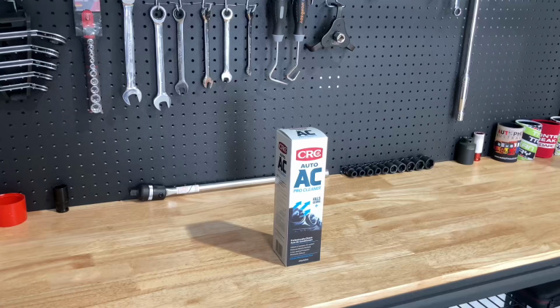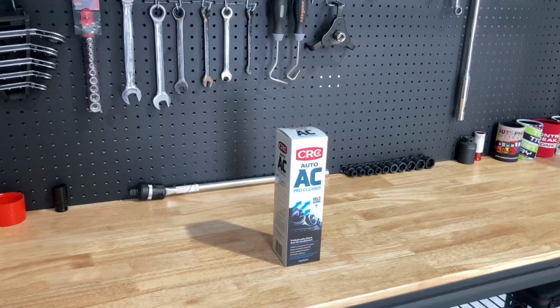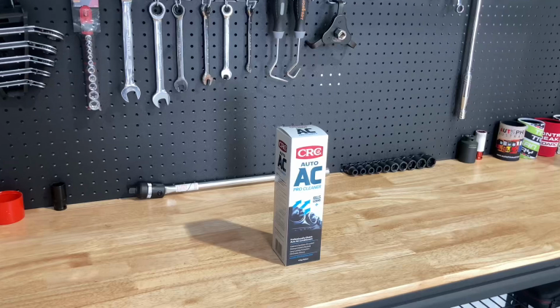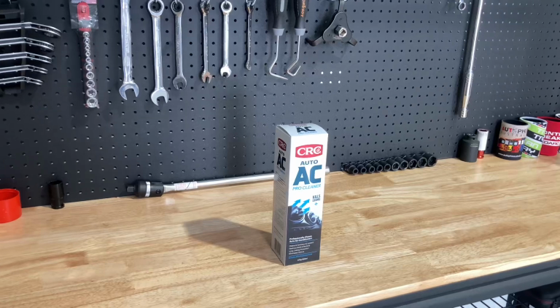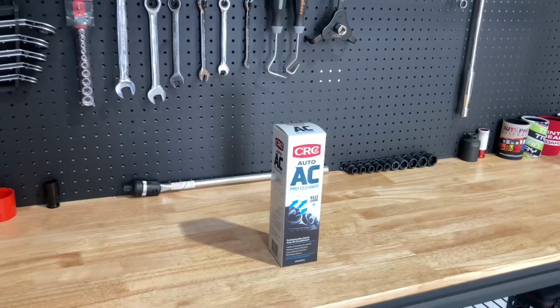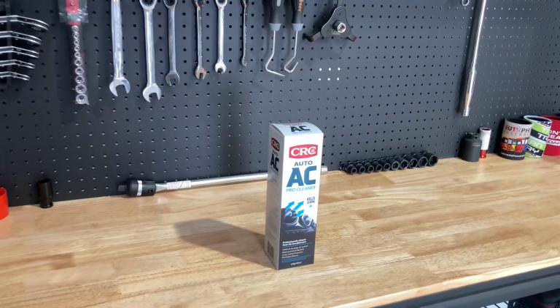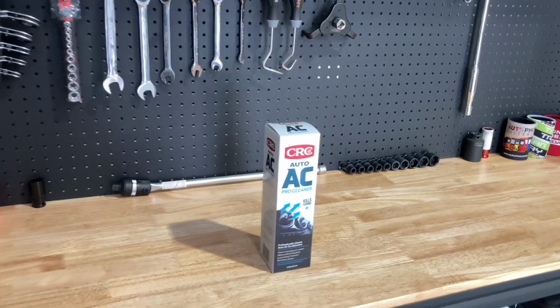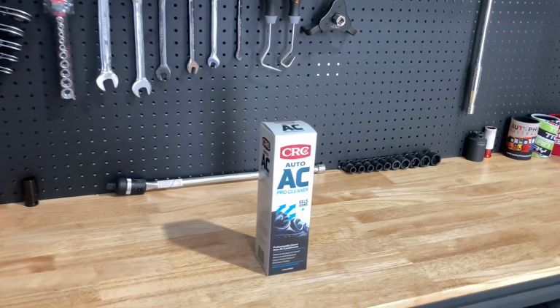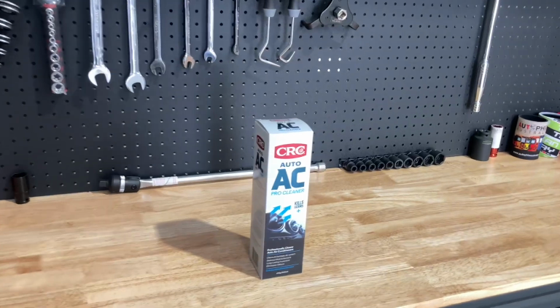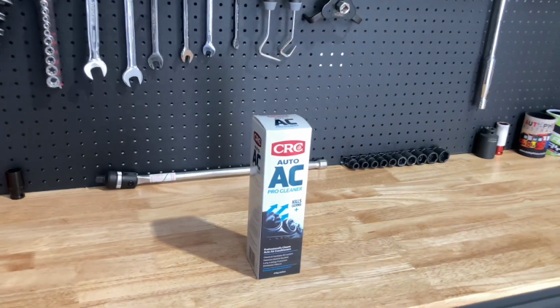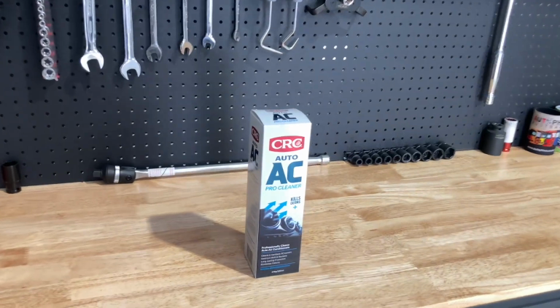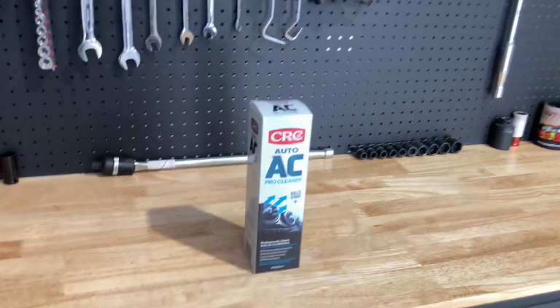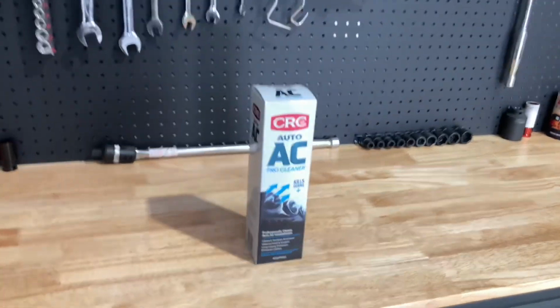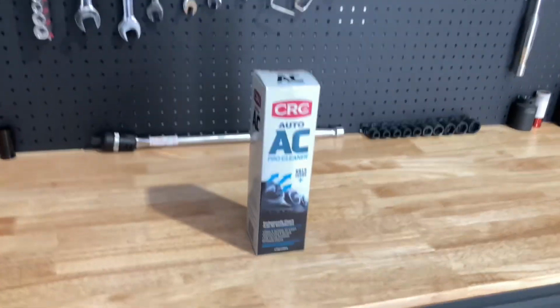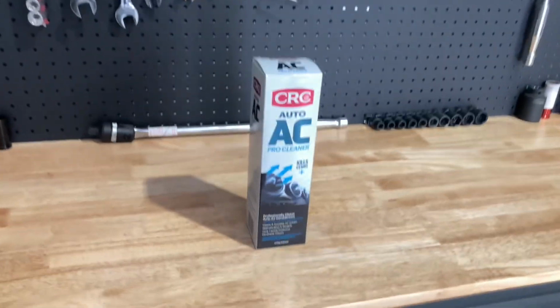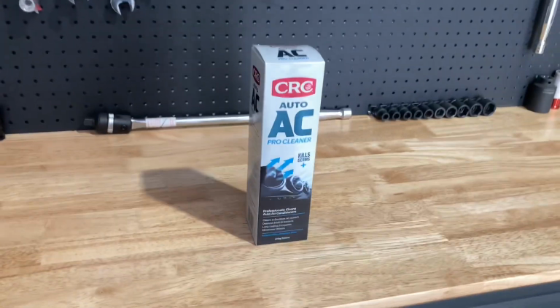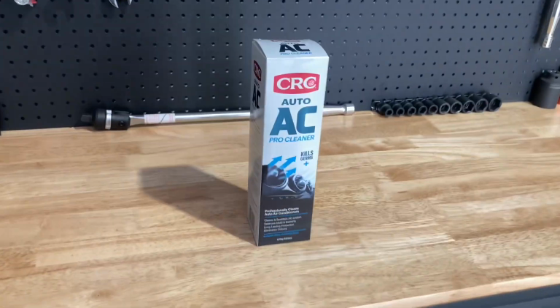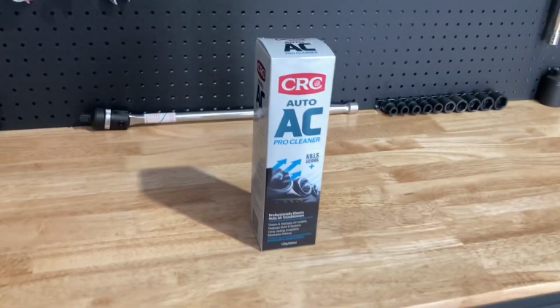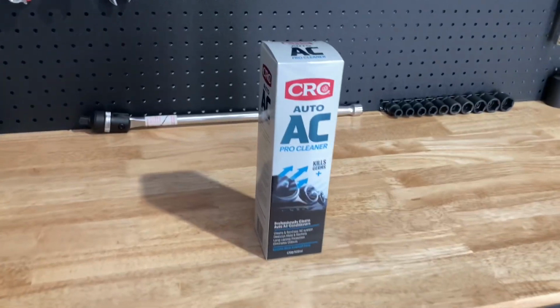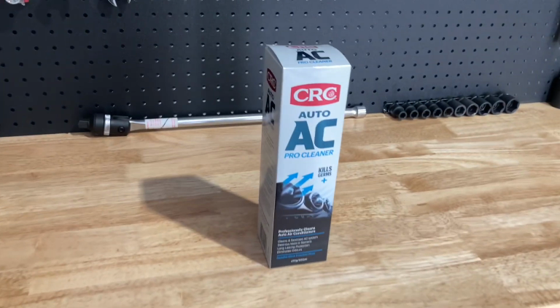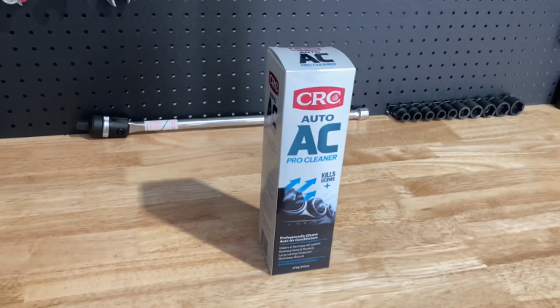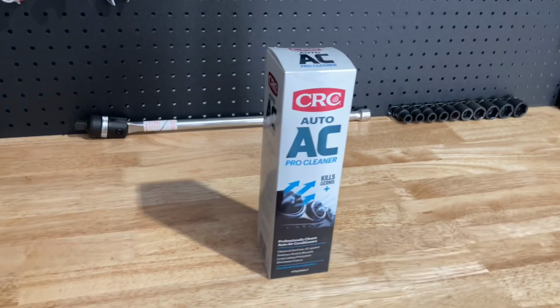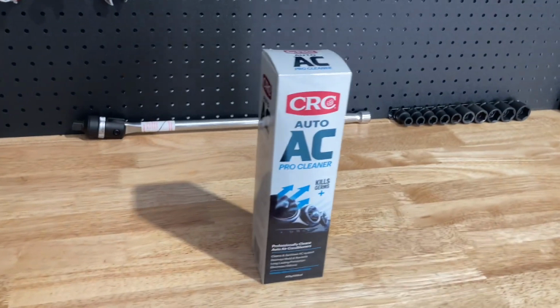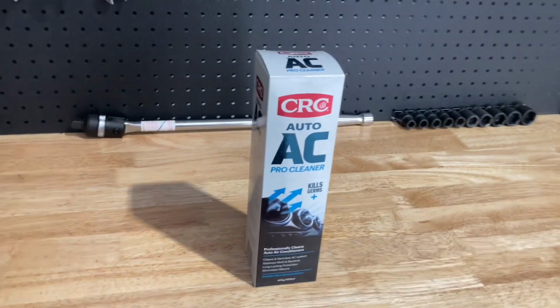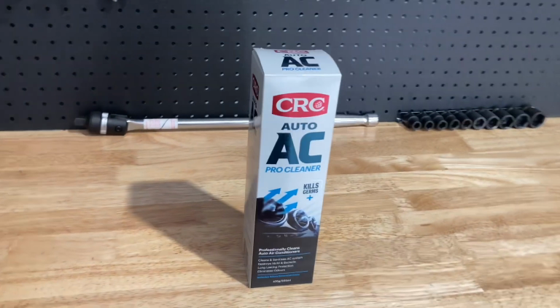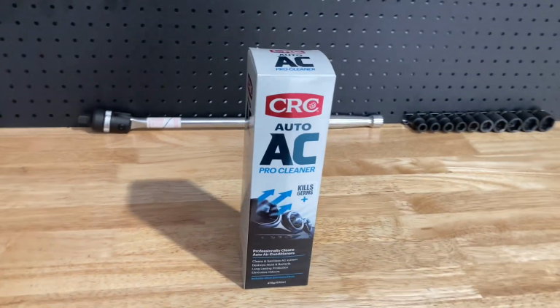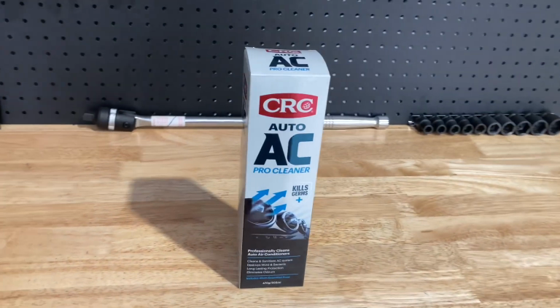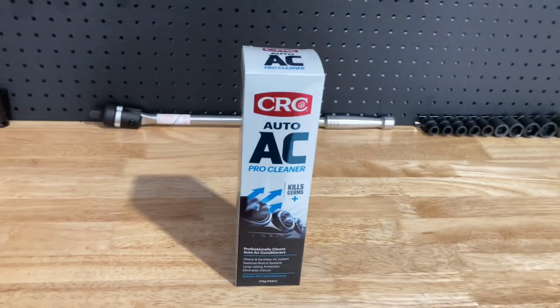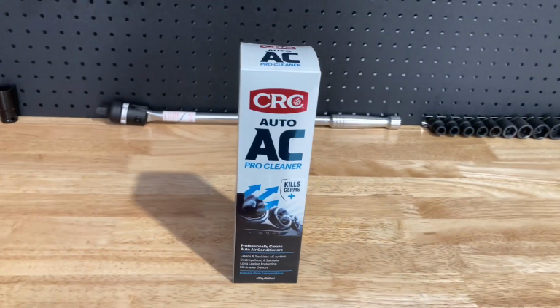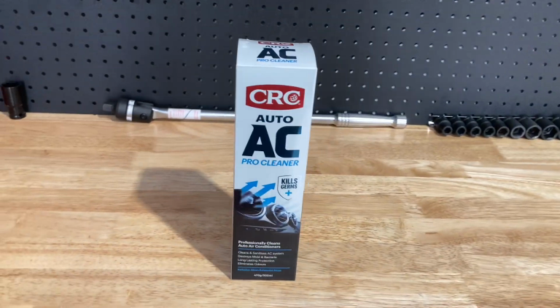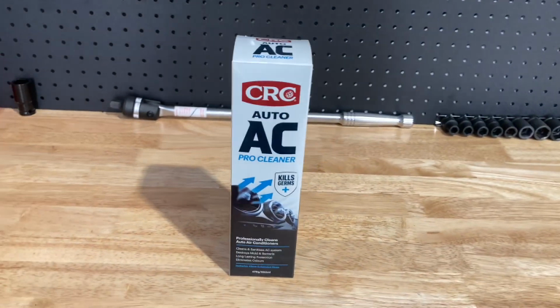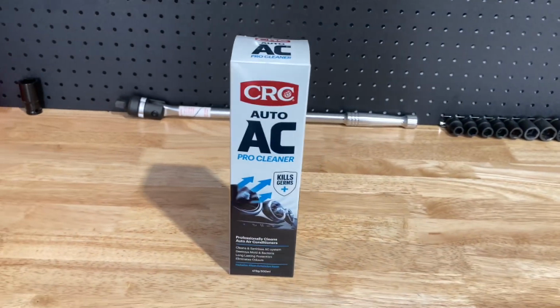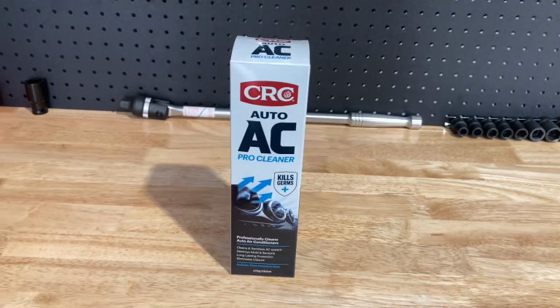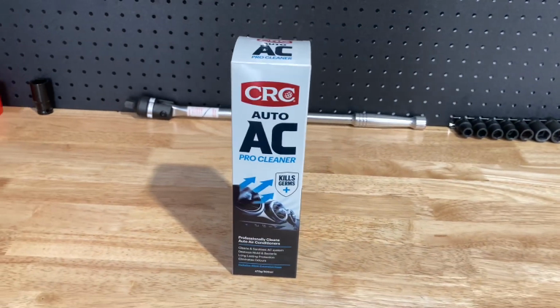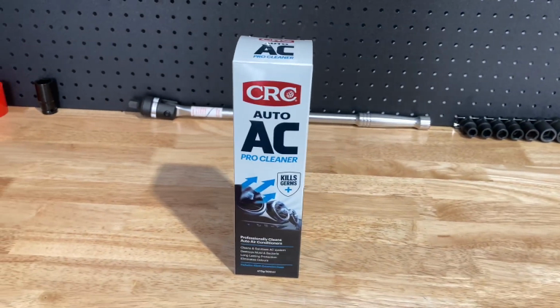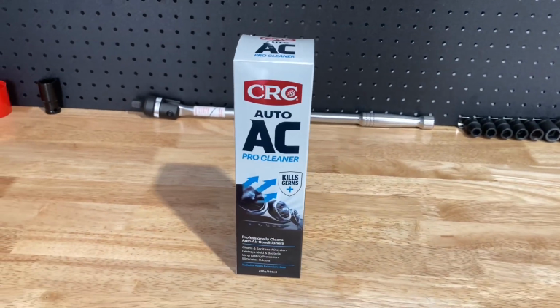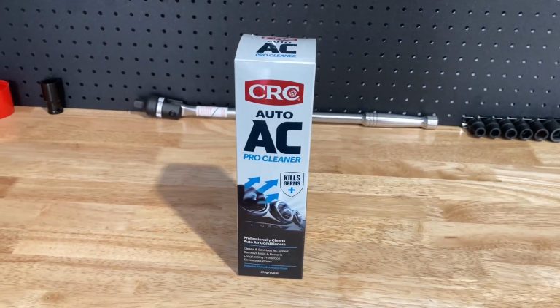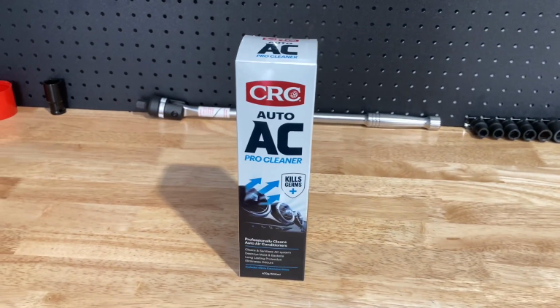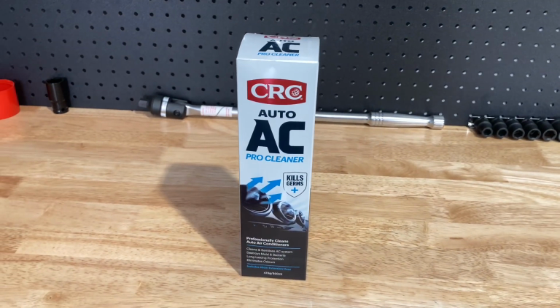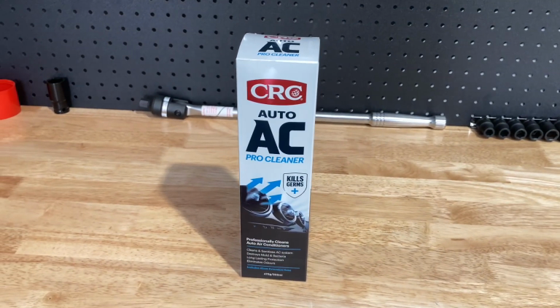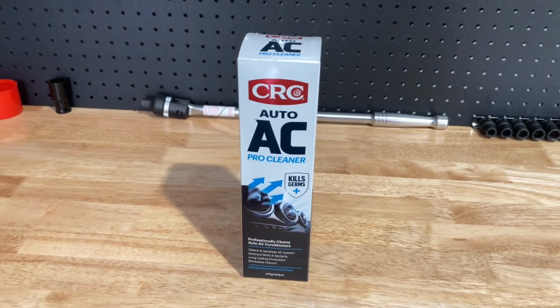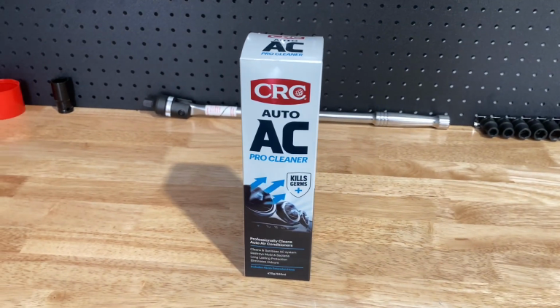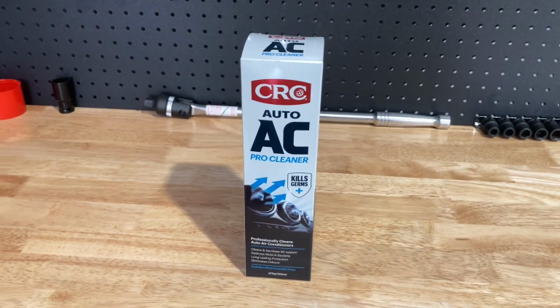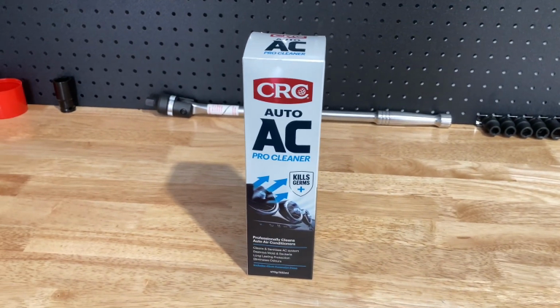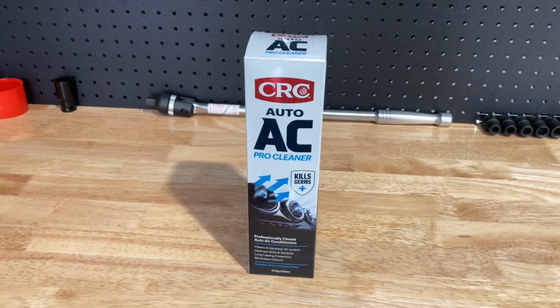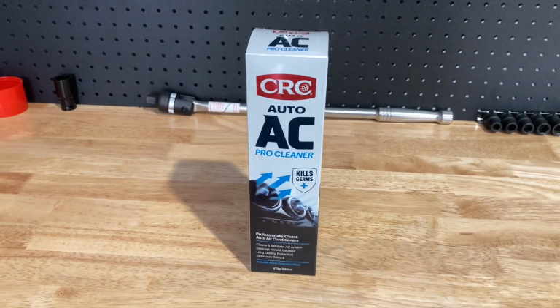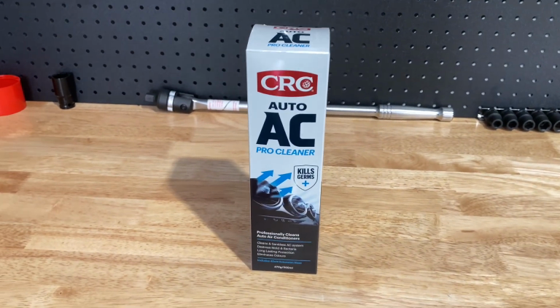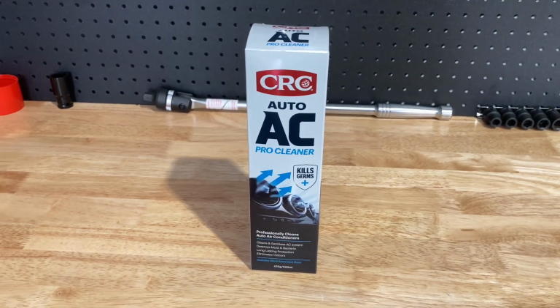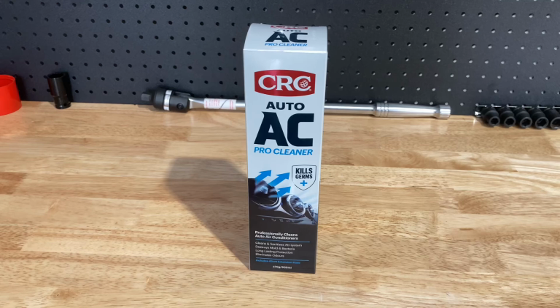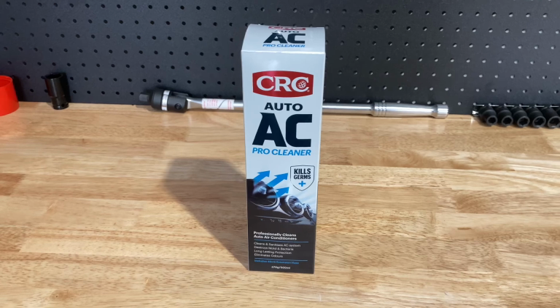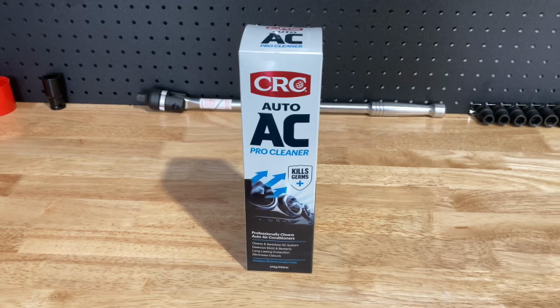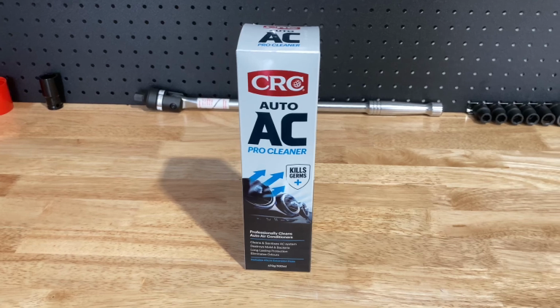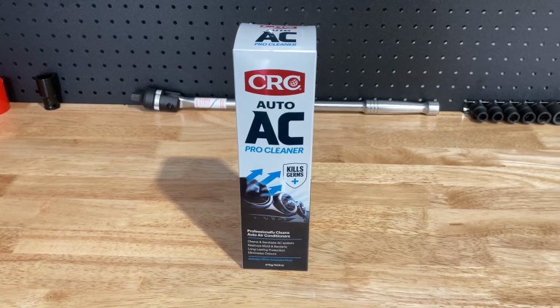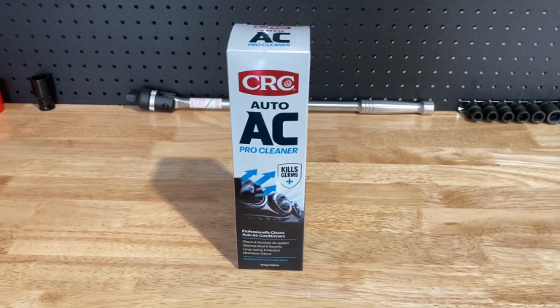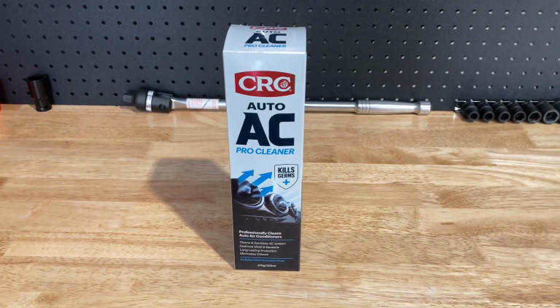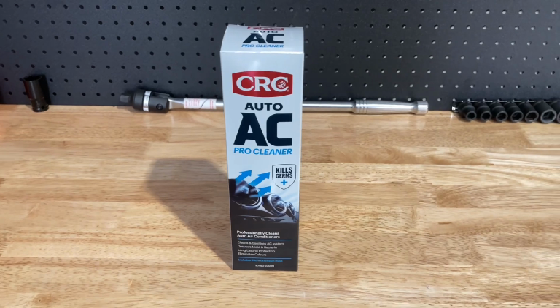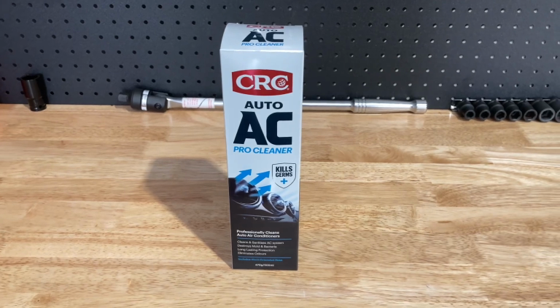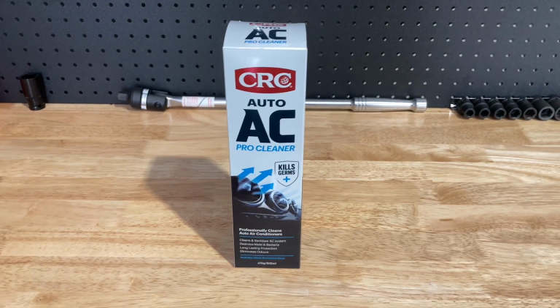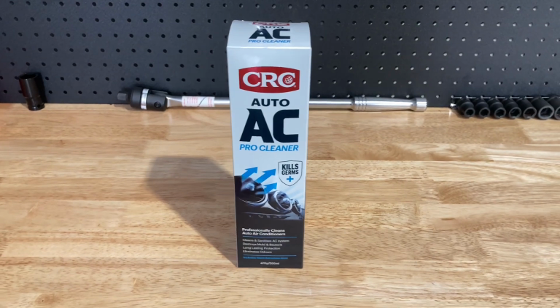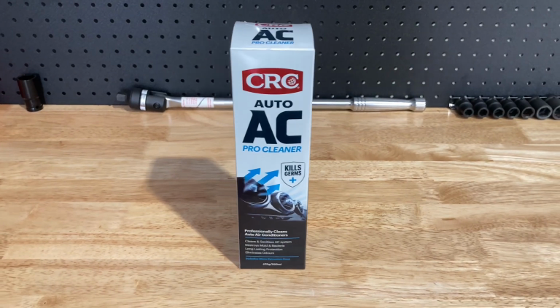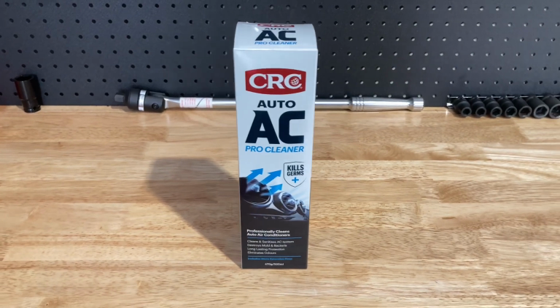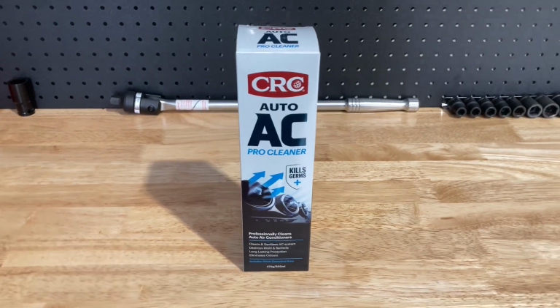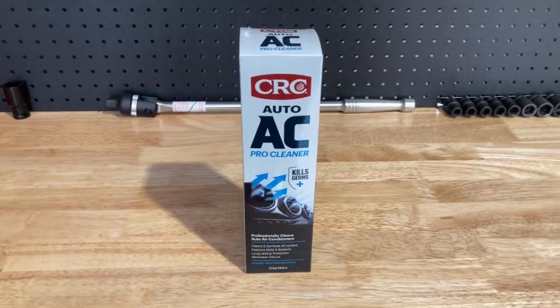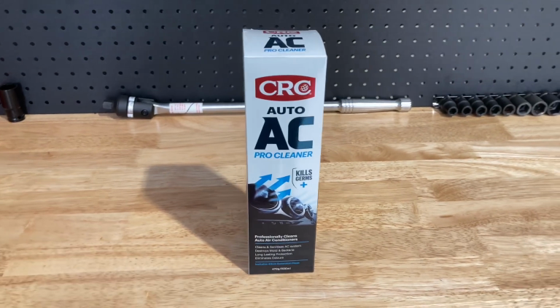Hi everyone, Anthony from 4B4Diesel. Just wanted to give you some quick feedback on this product that we used on the Hilux.